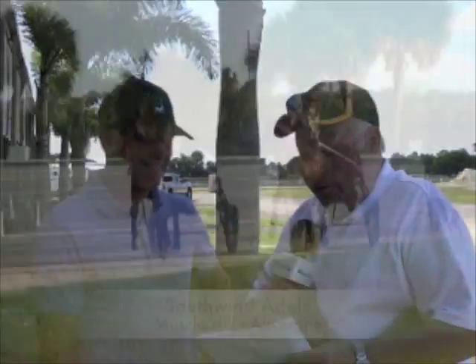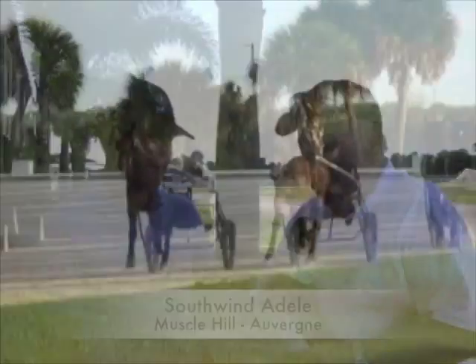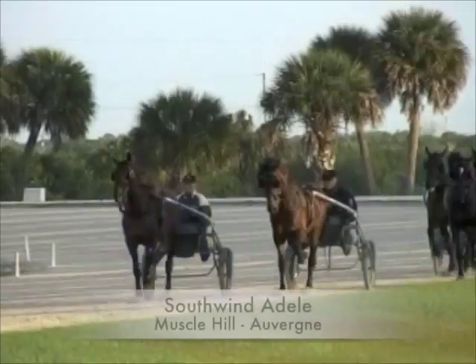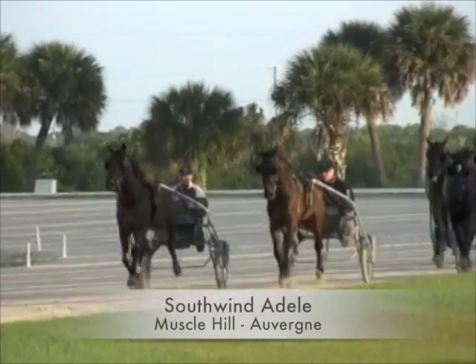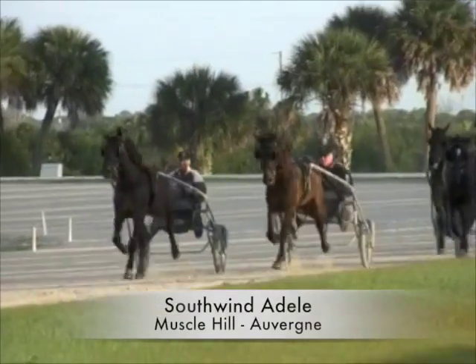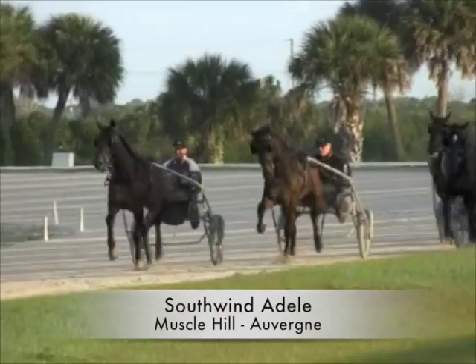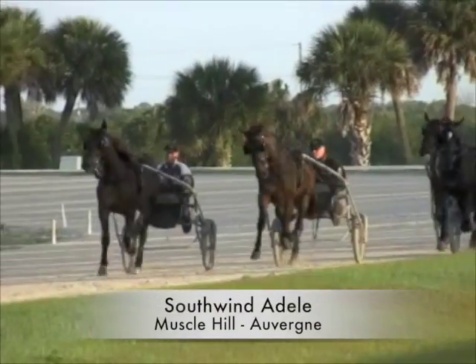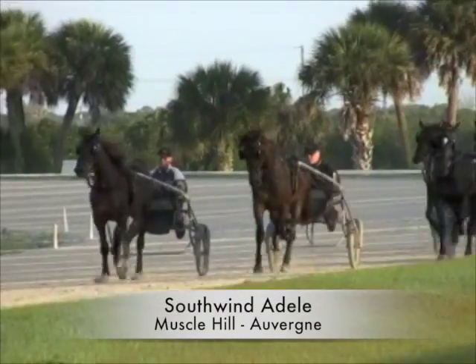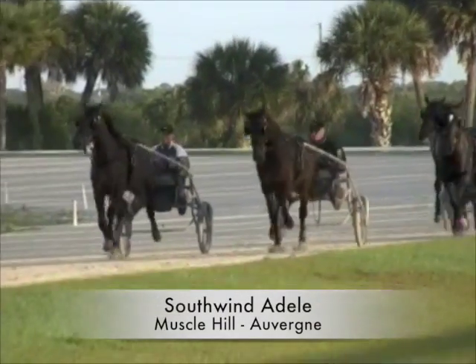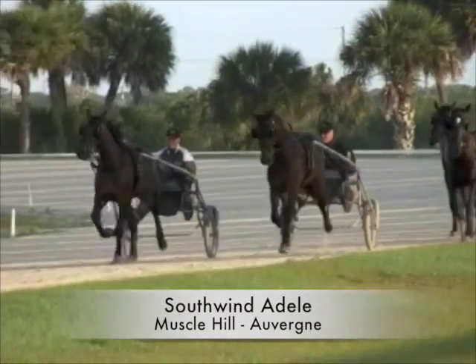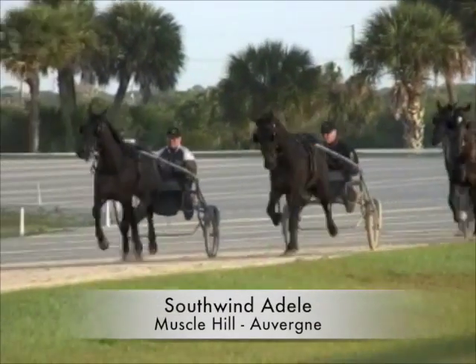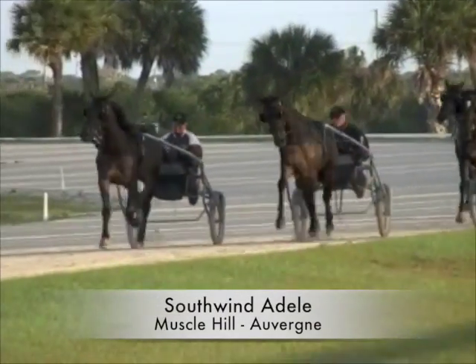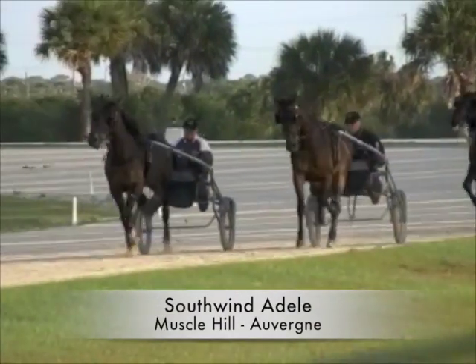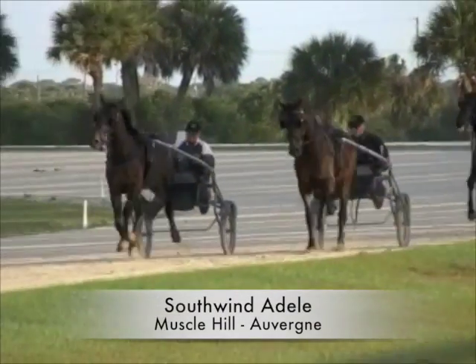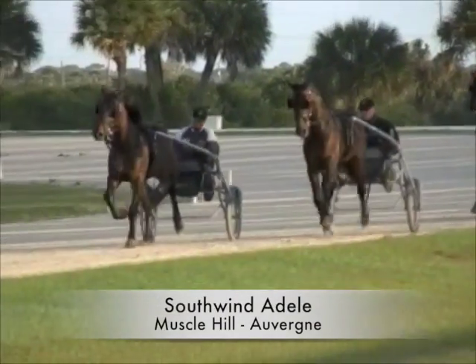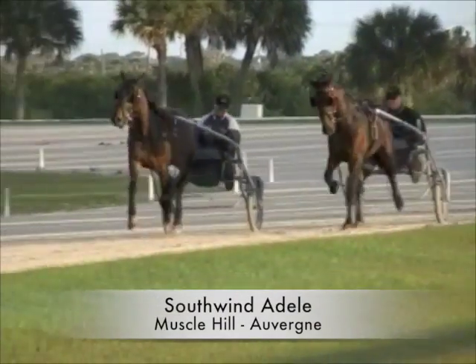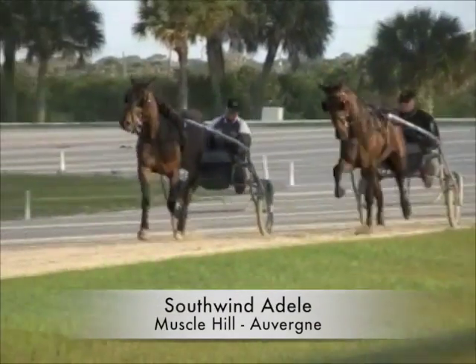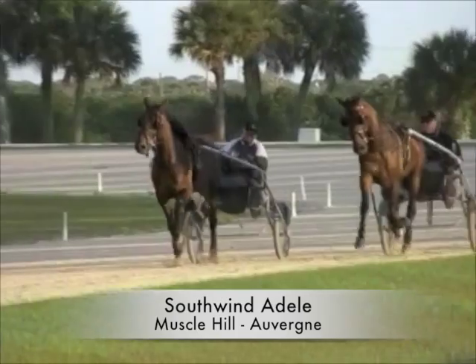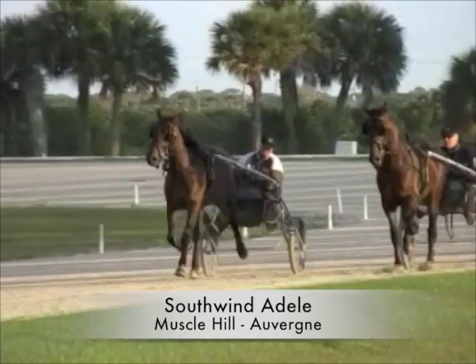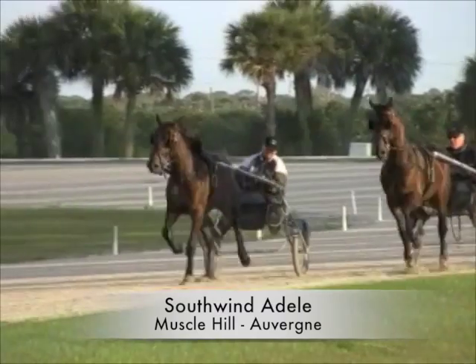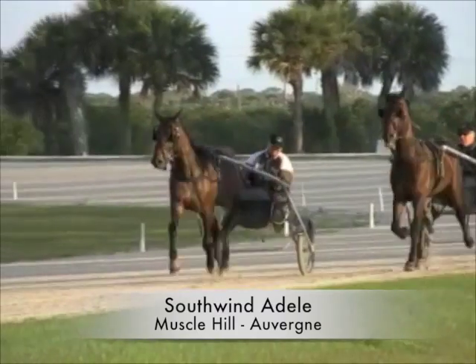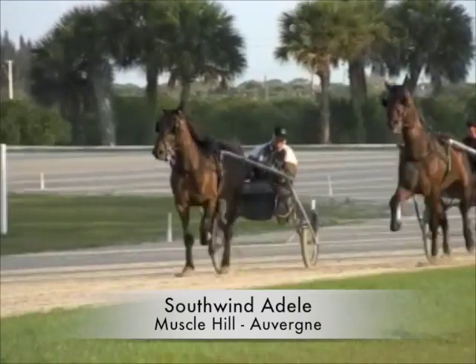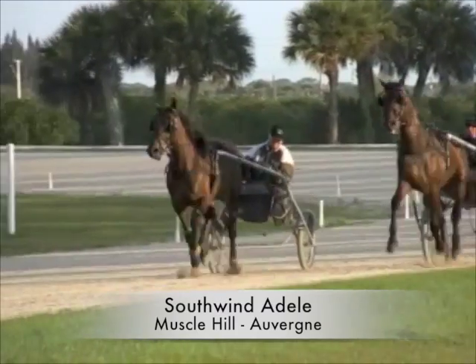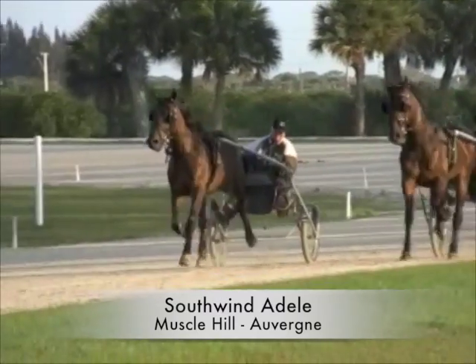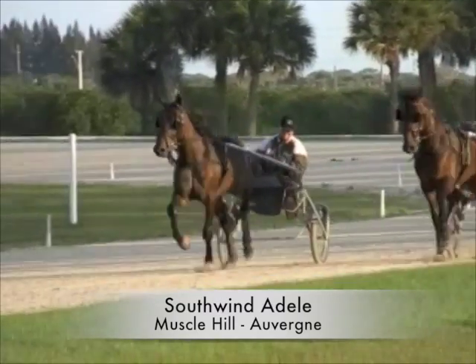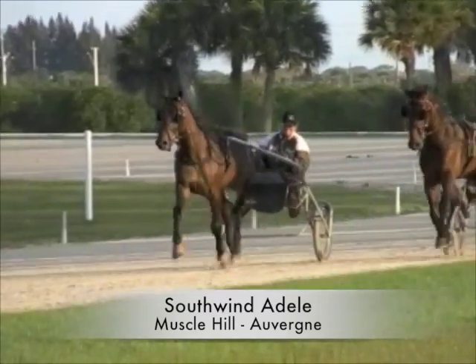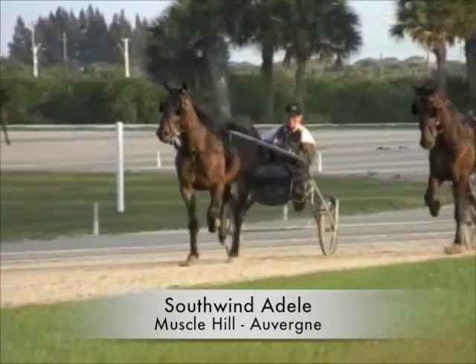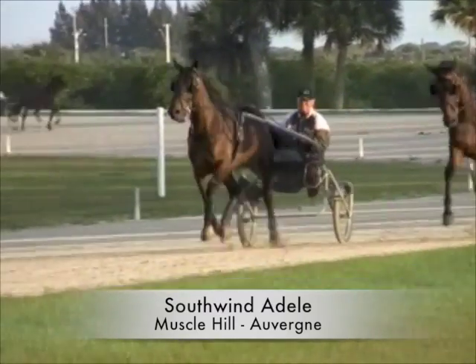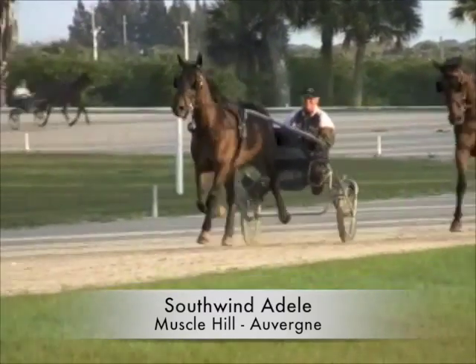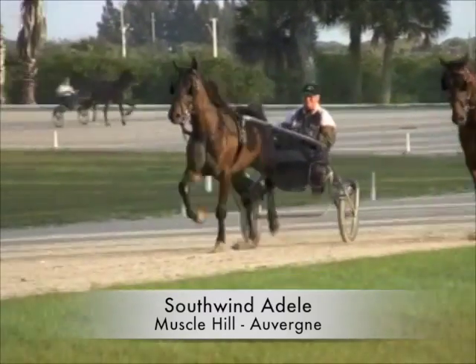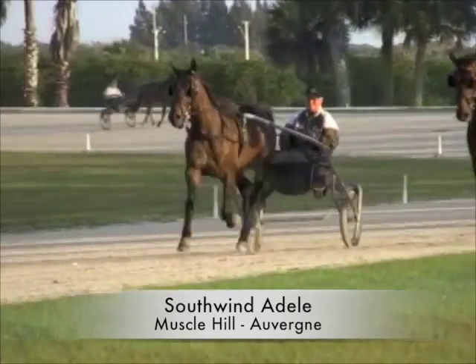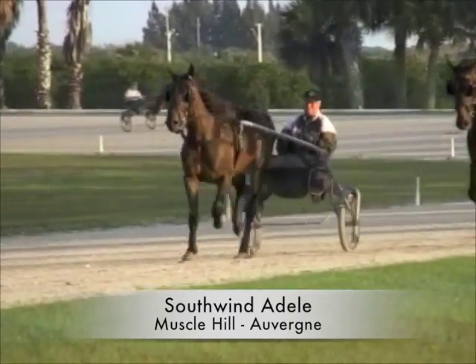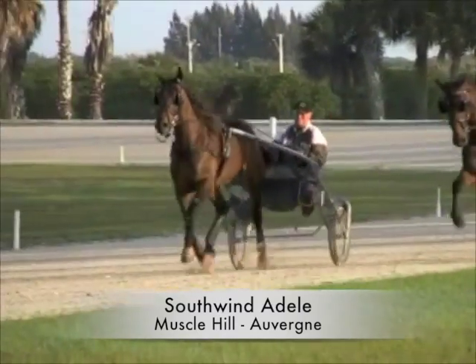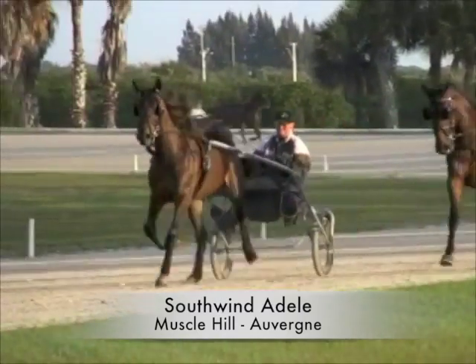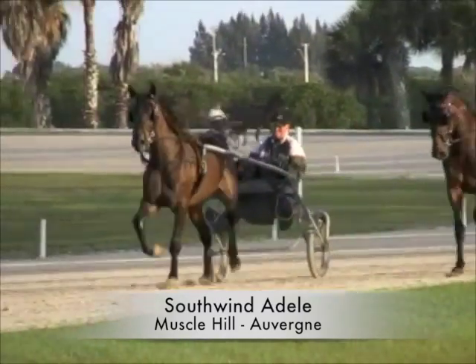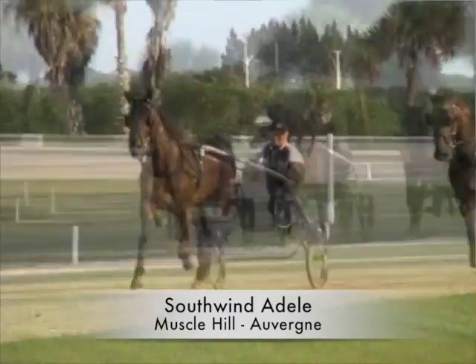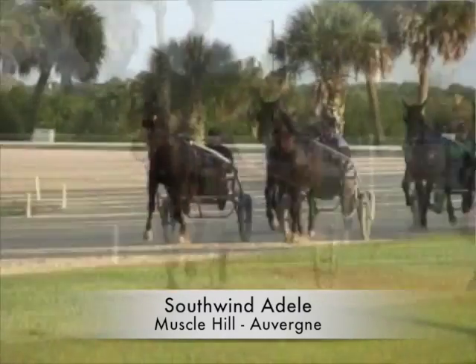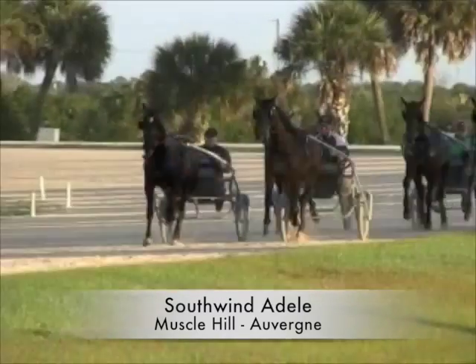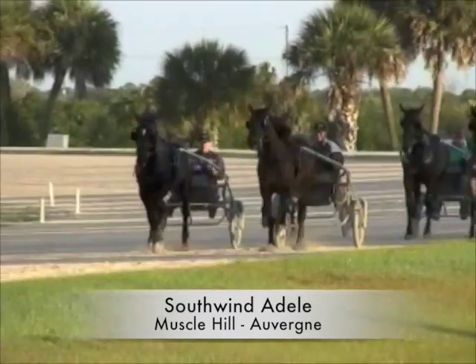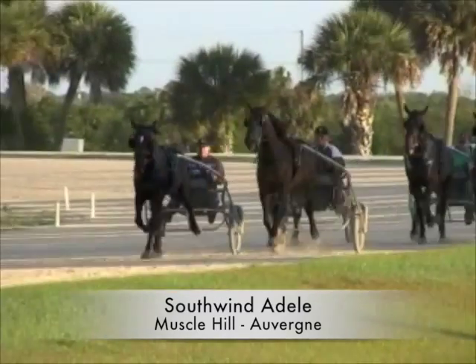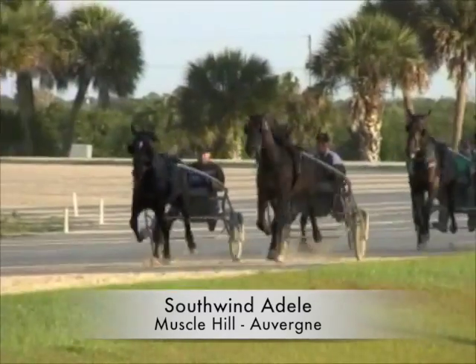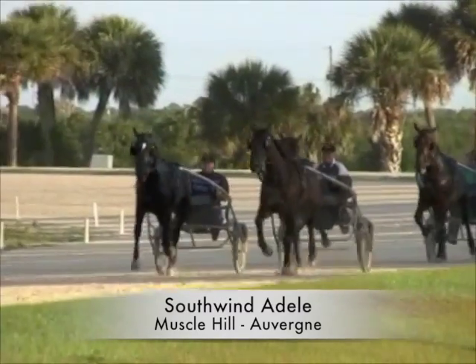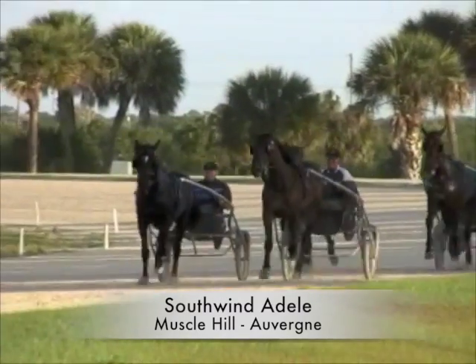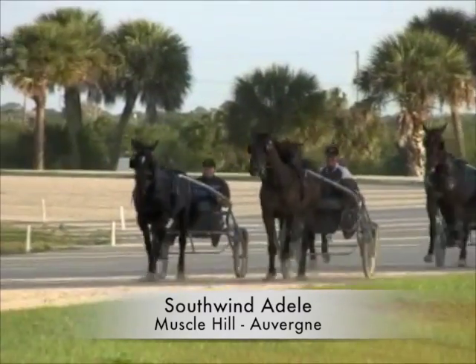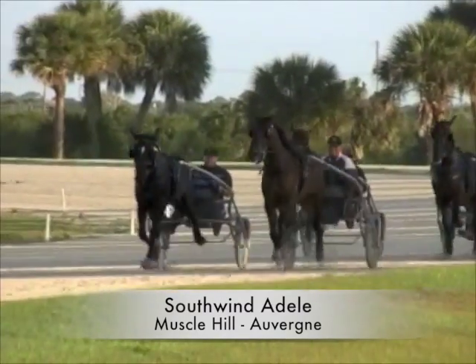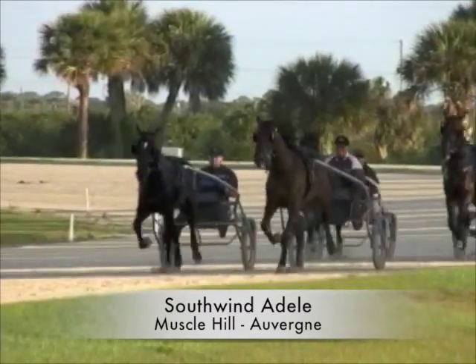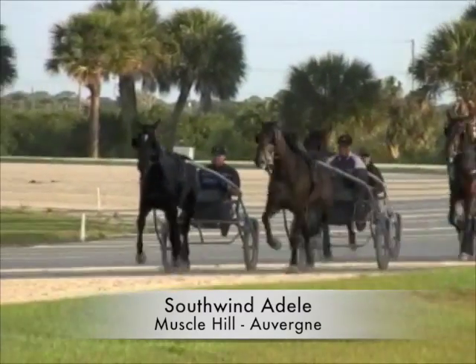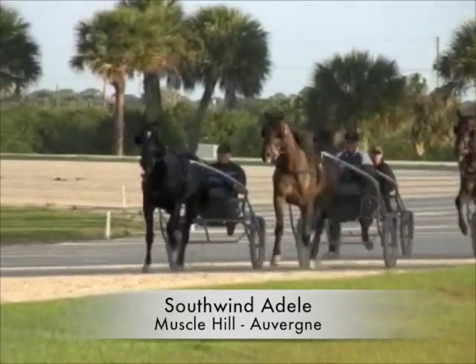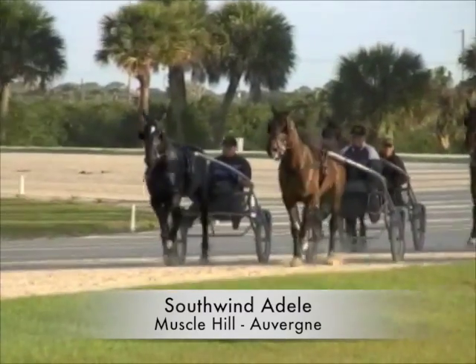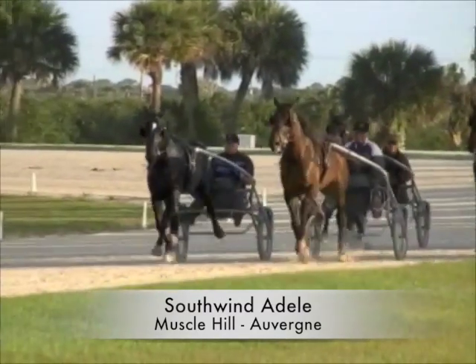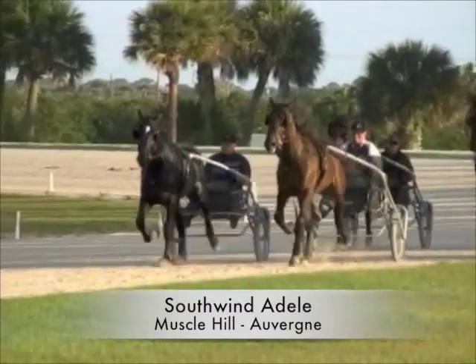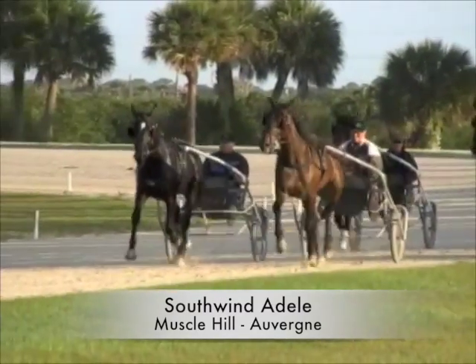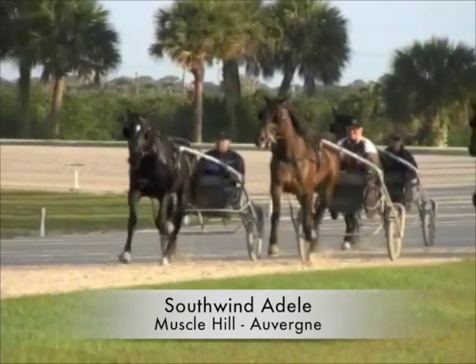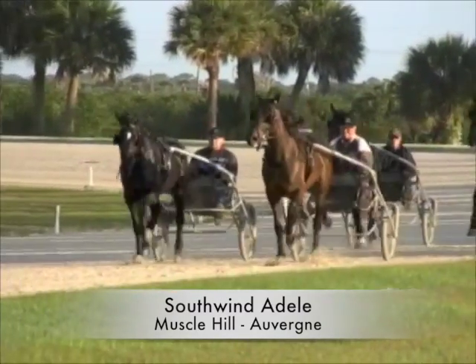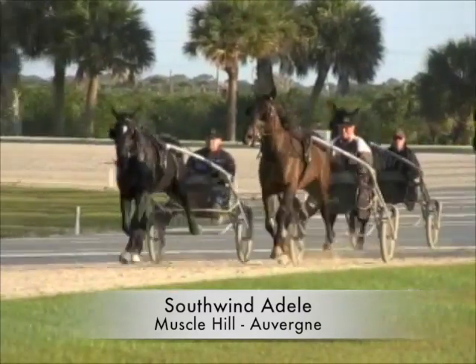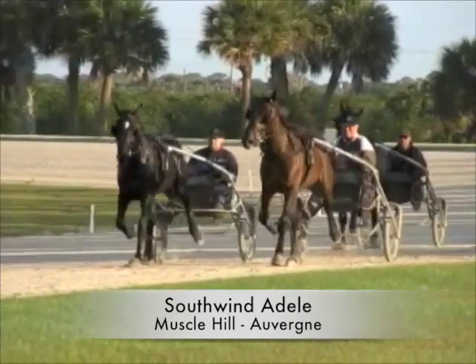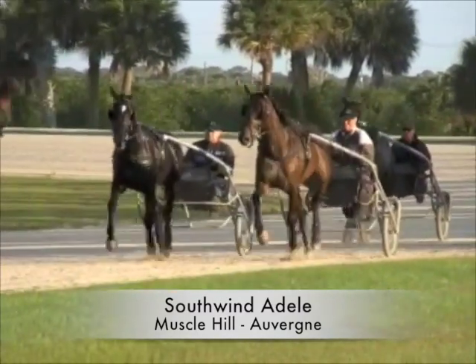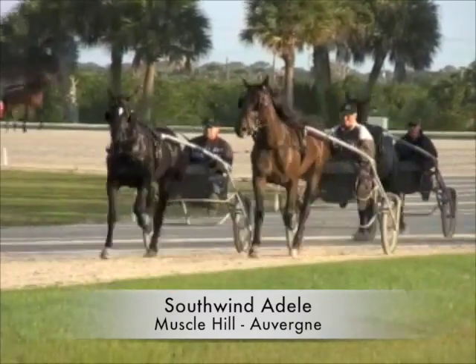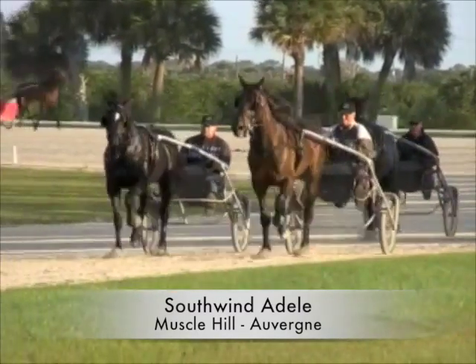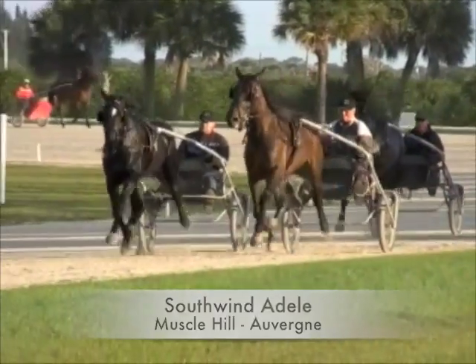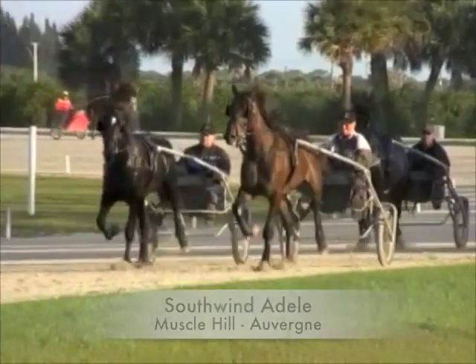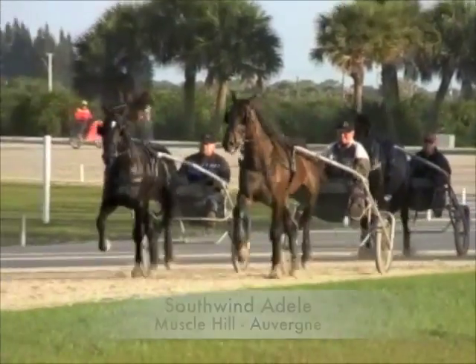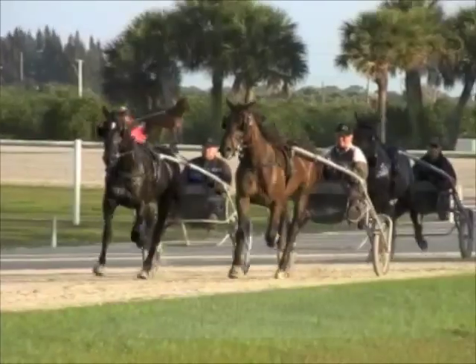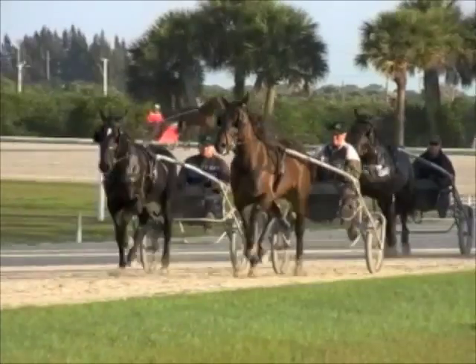Southwind Adele — it's a Muscle Hill filly and she trained good, just like the others.